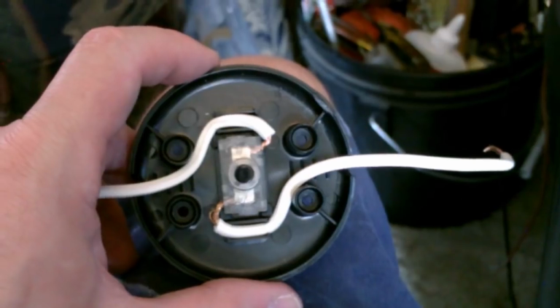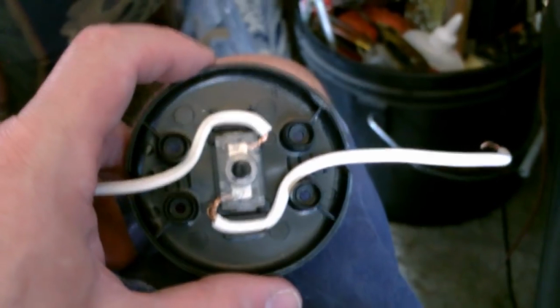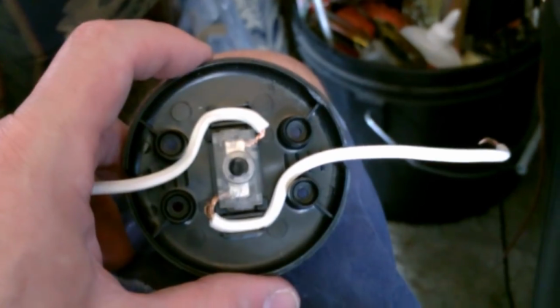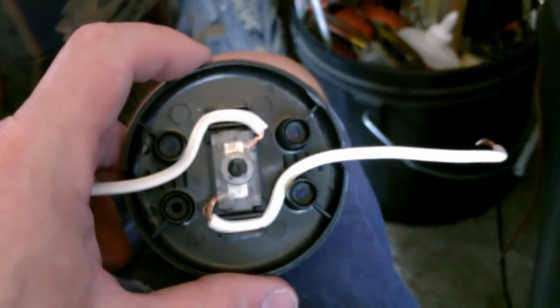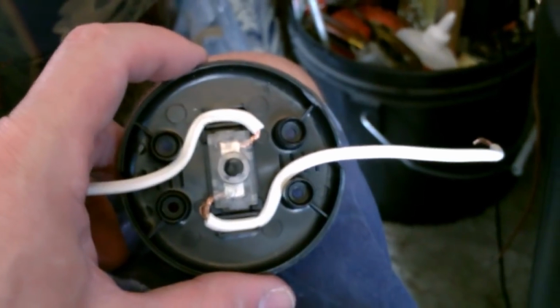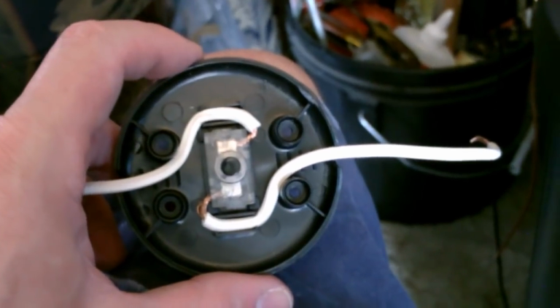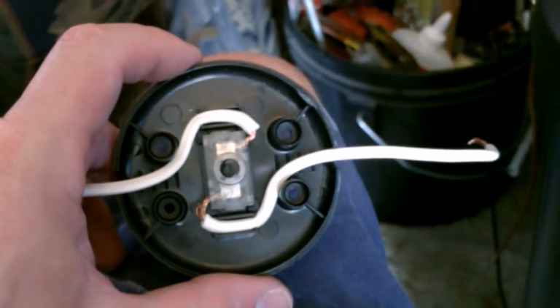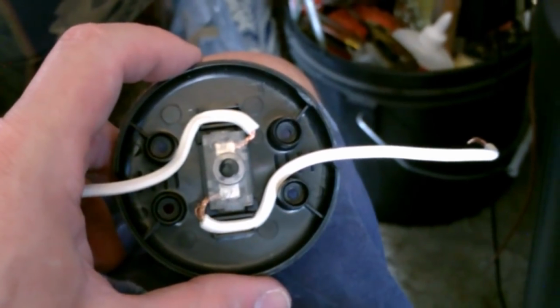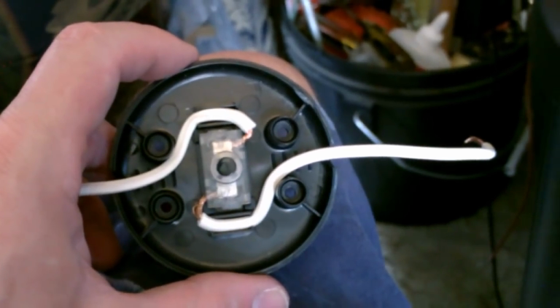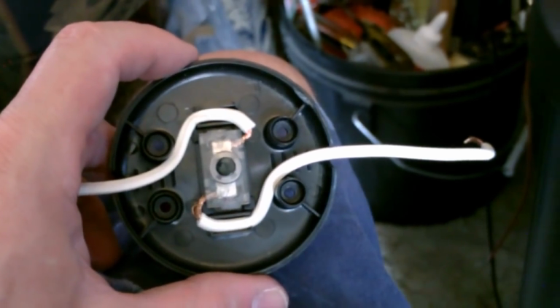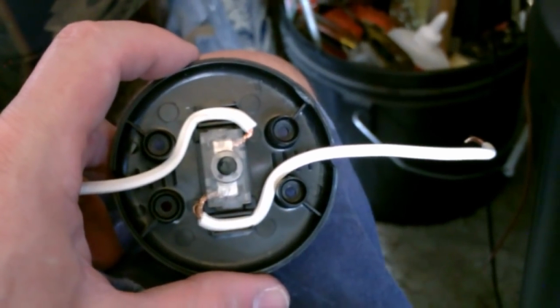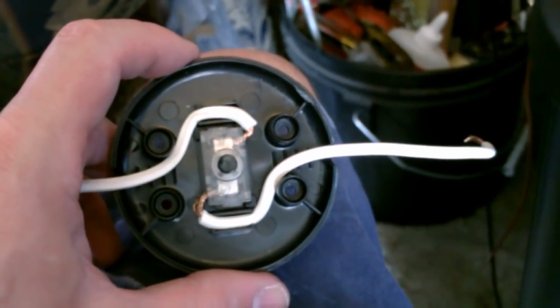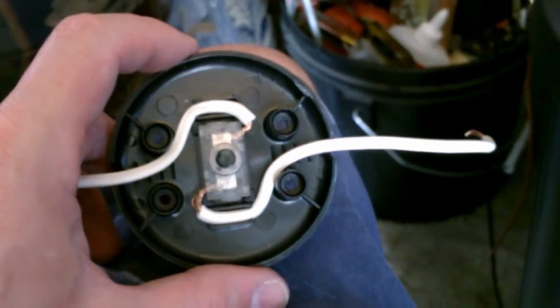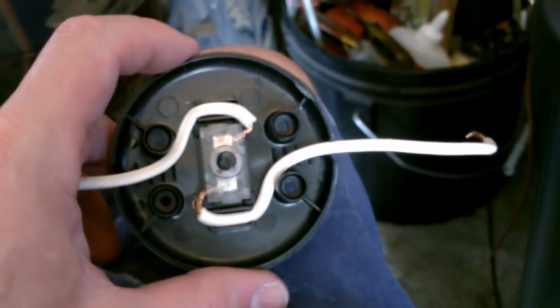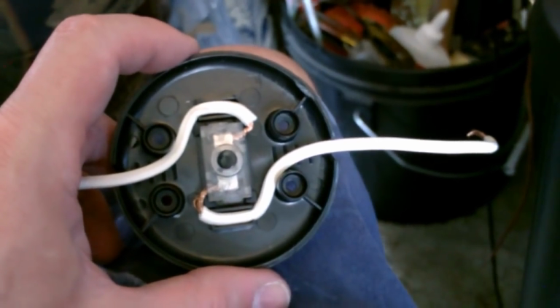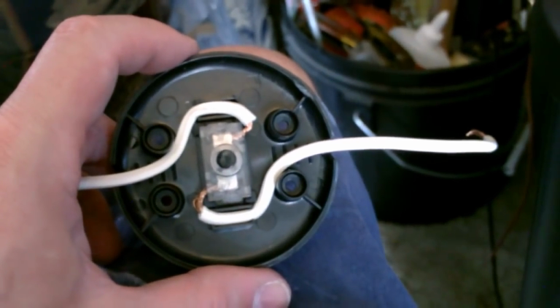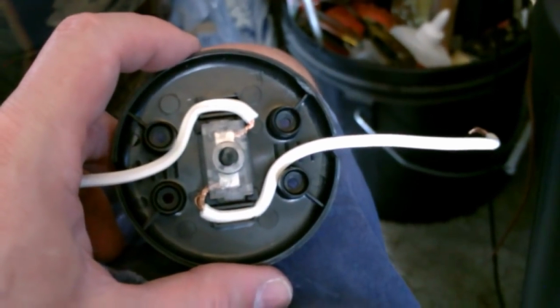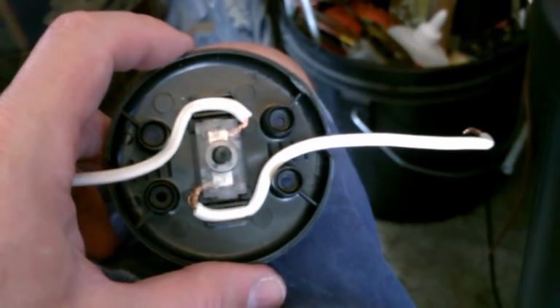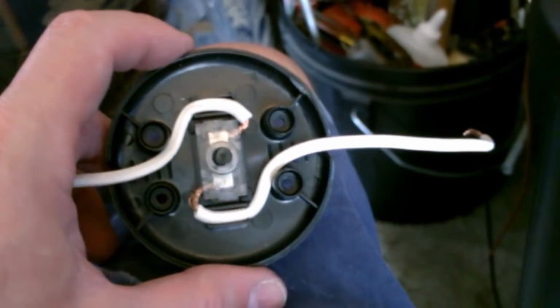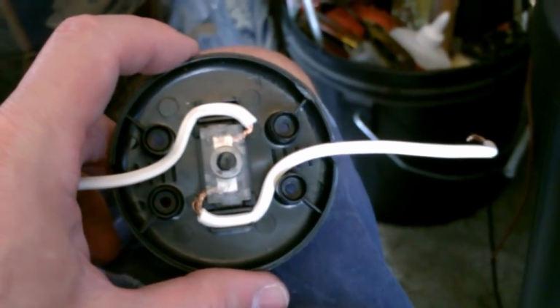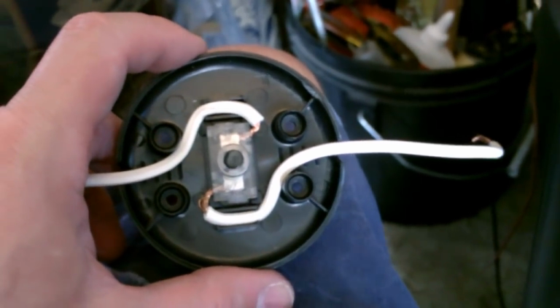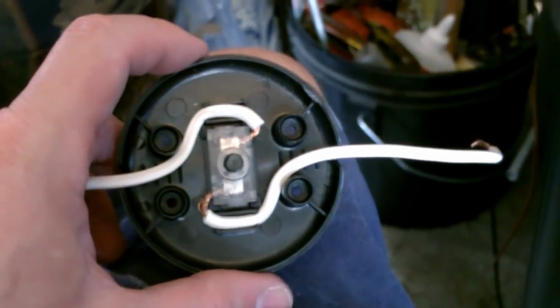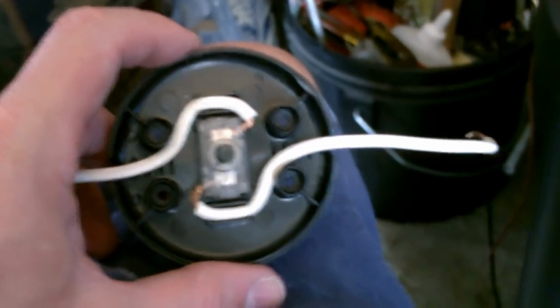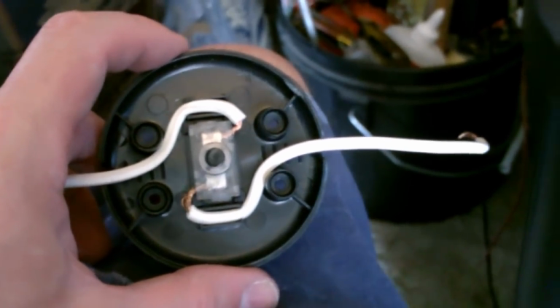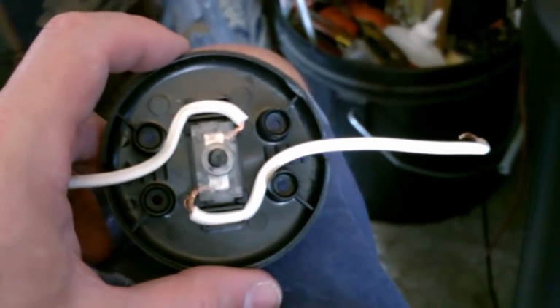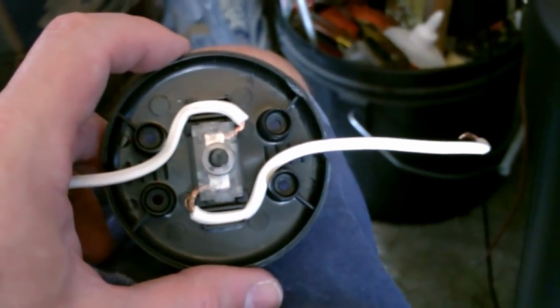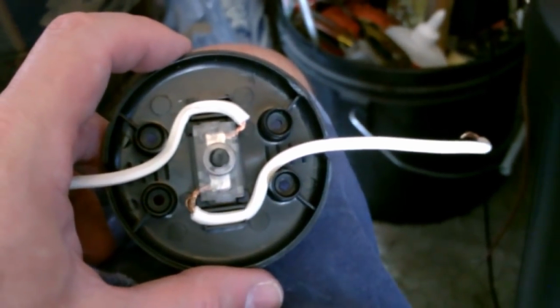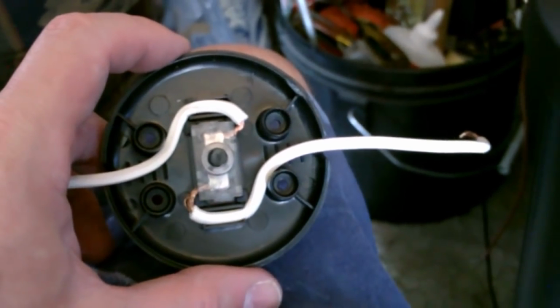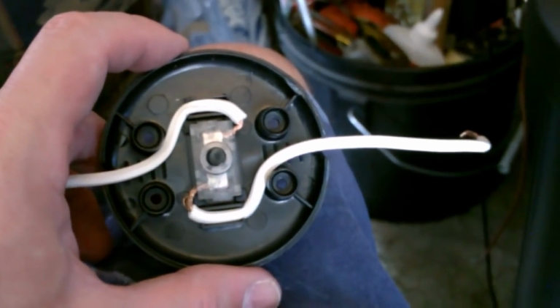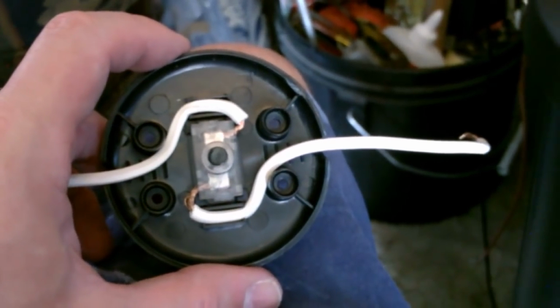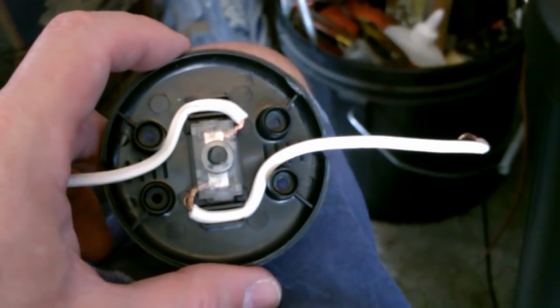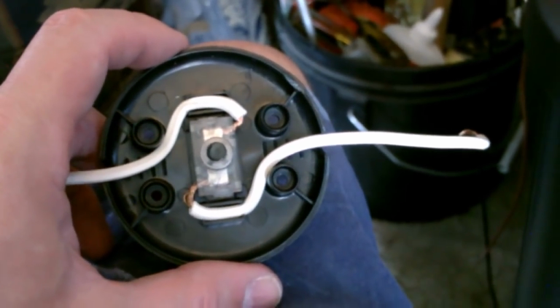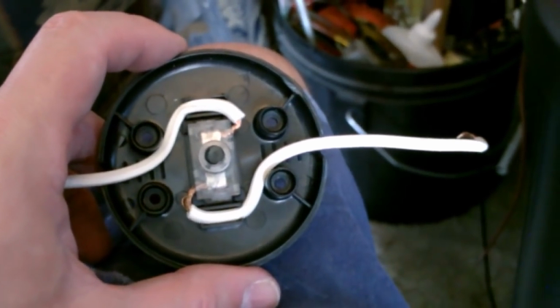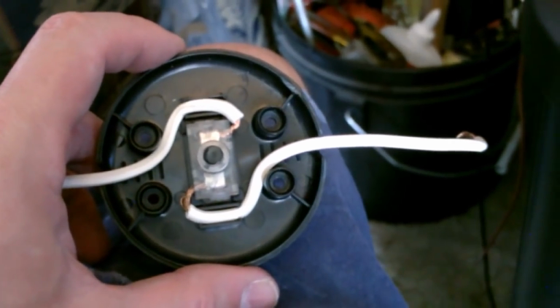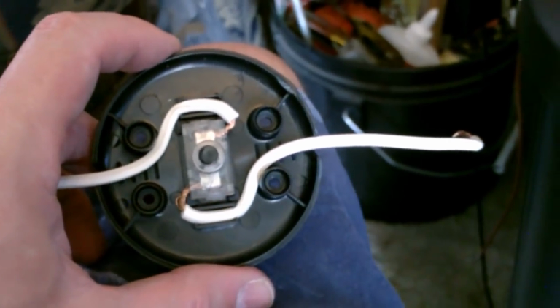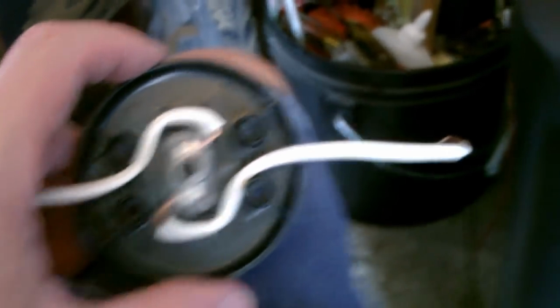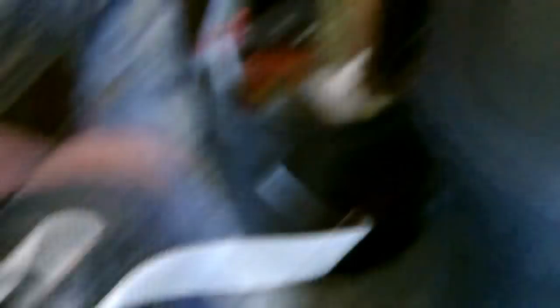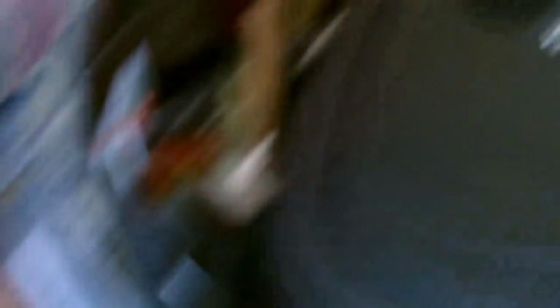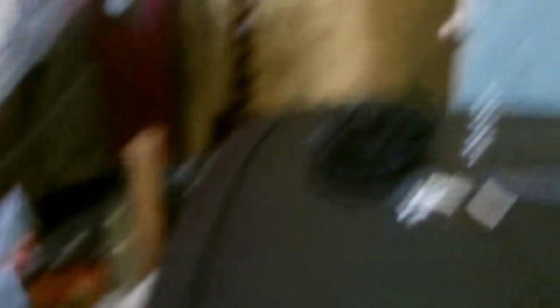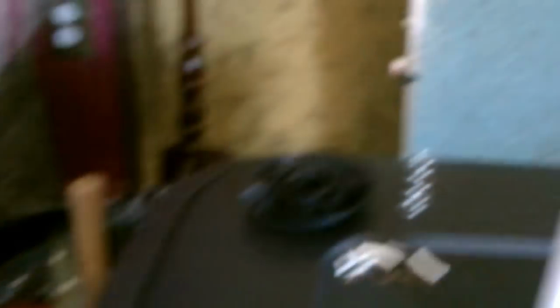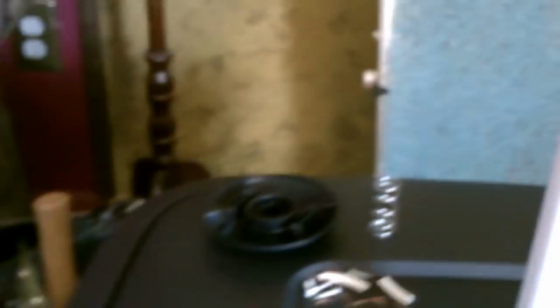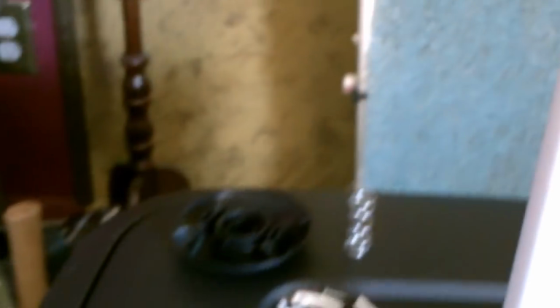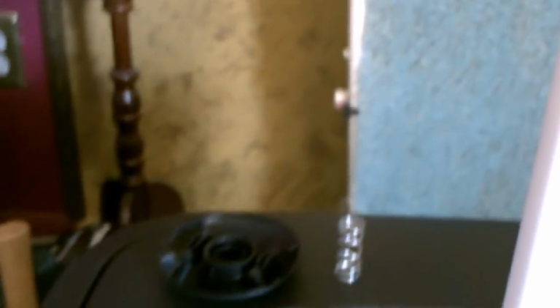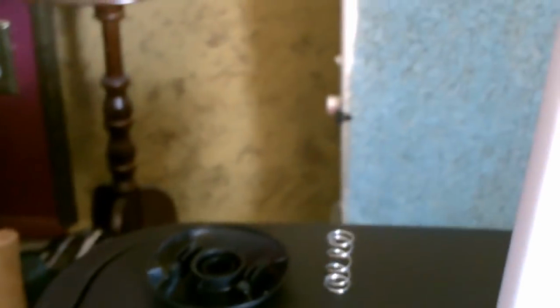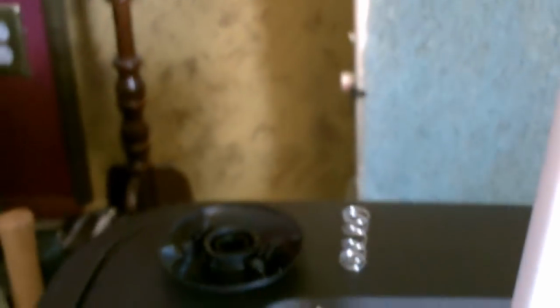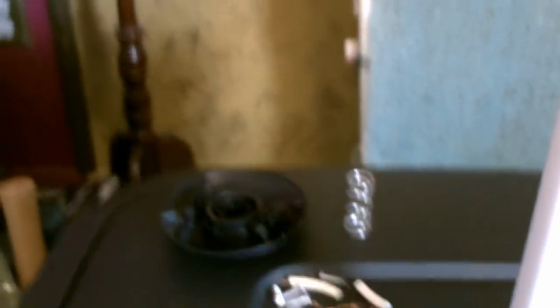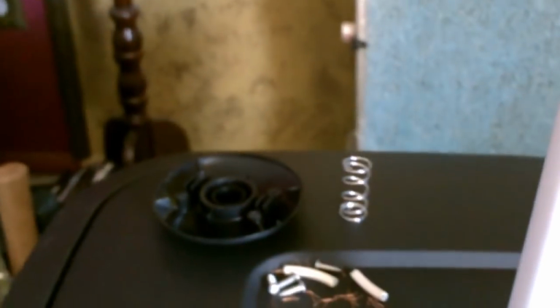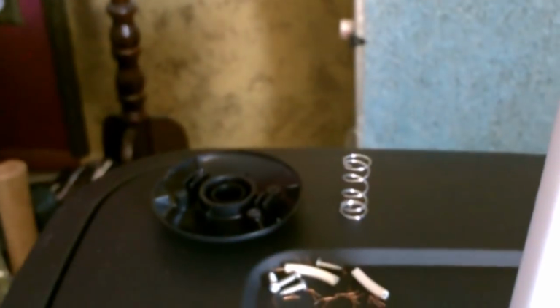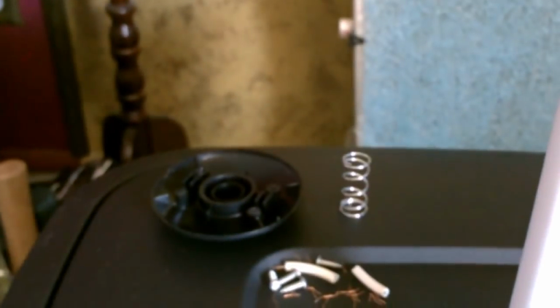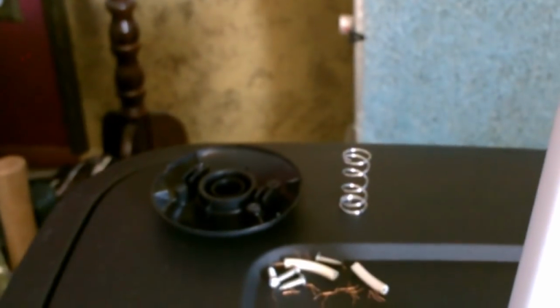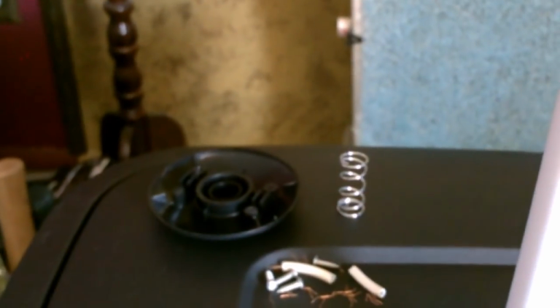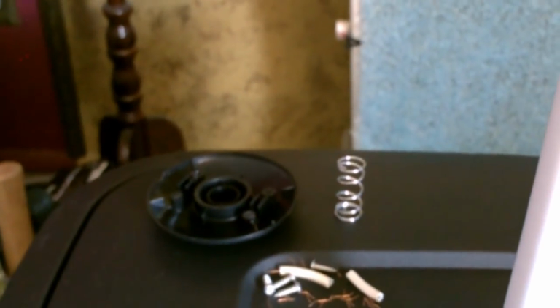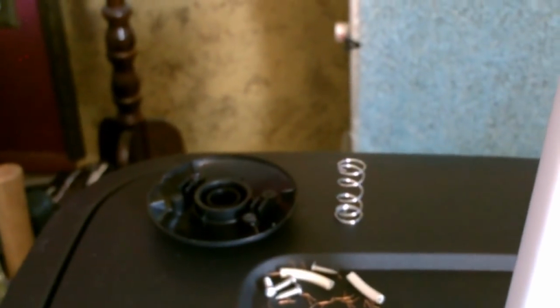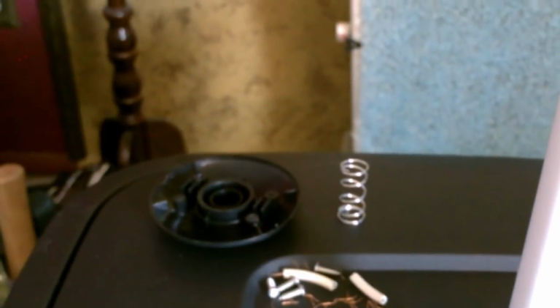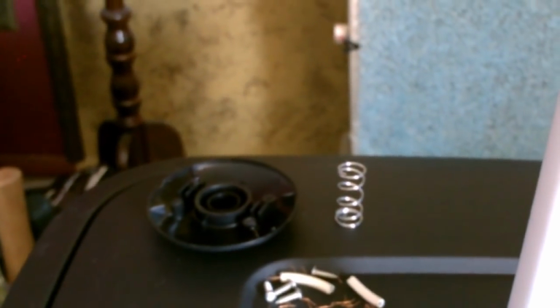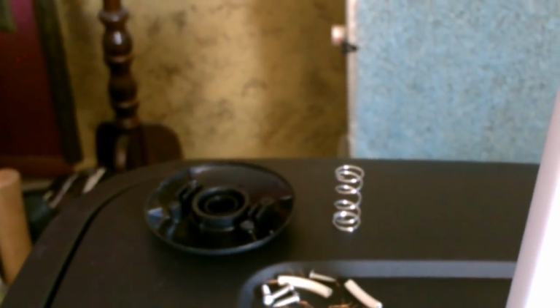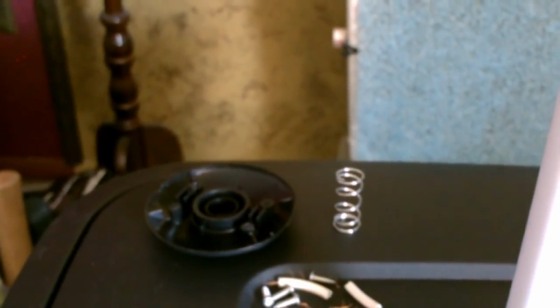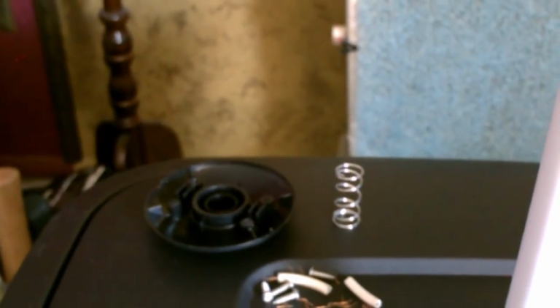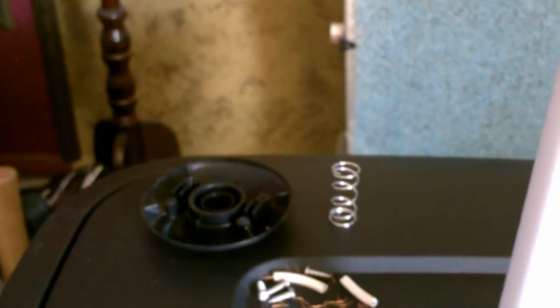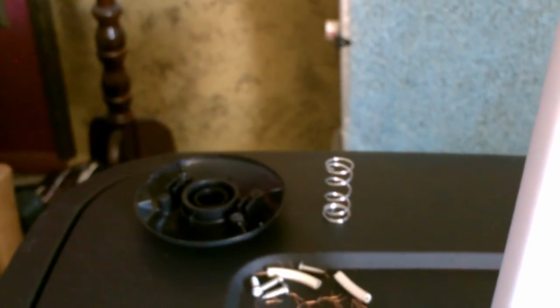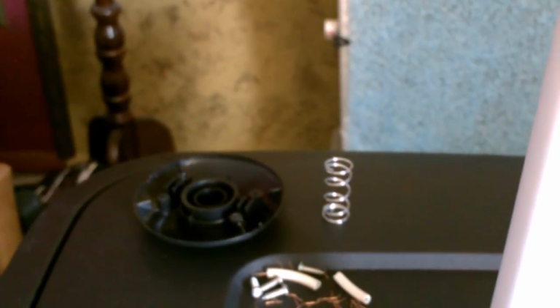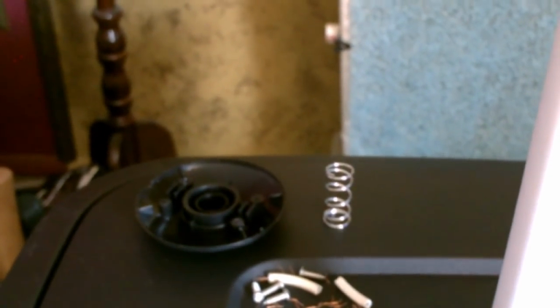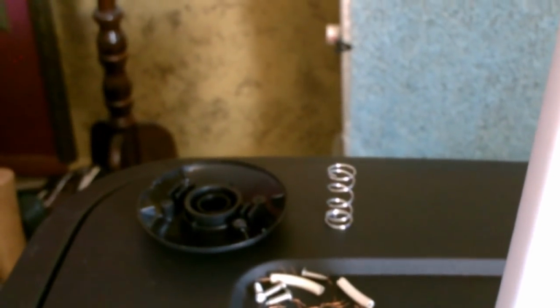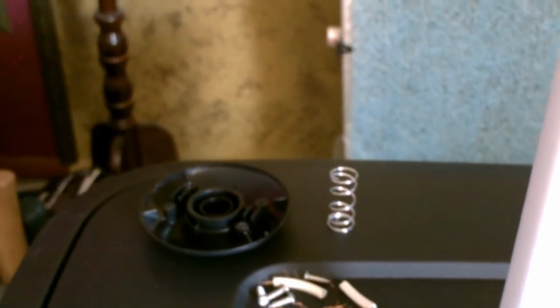Here's a quick shot of how you wire up the switch — real easy. The wires just jam in, then you add the spring in the case and screw it on.